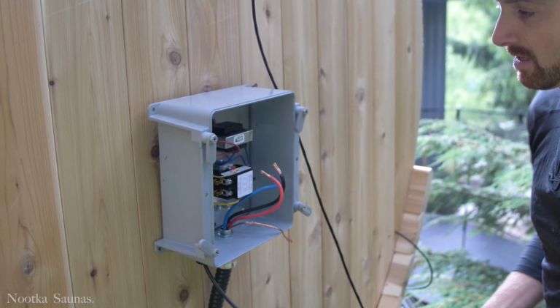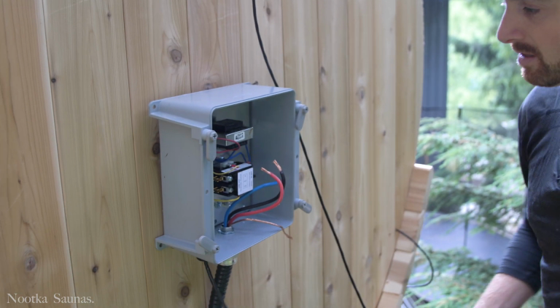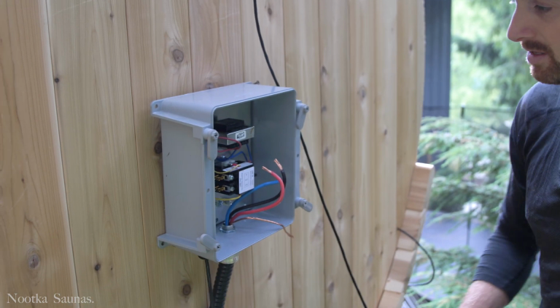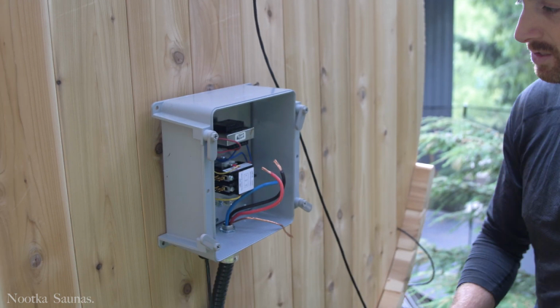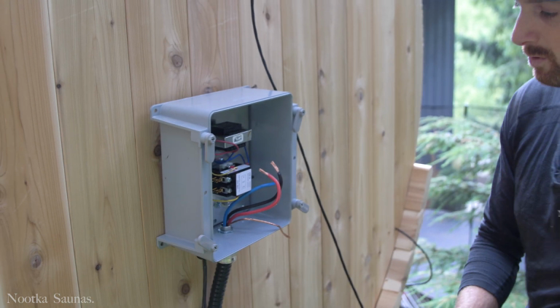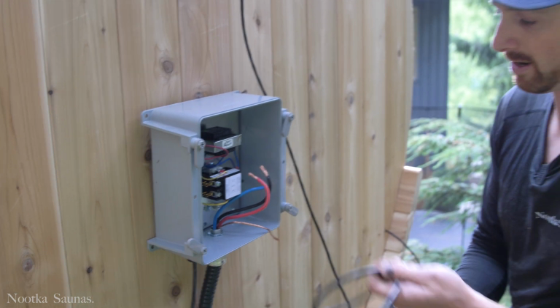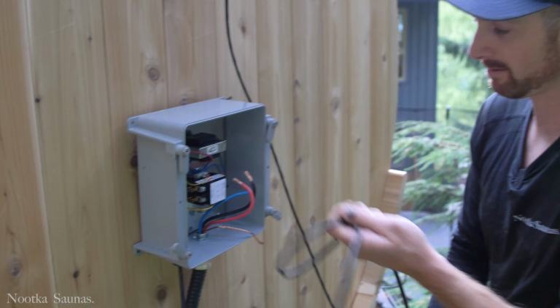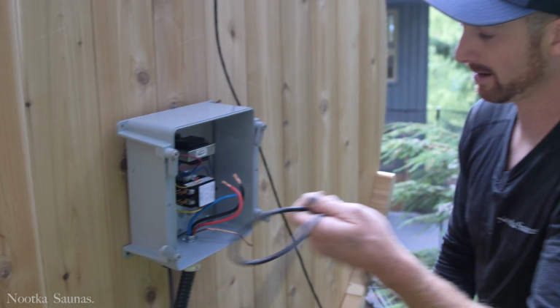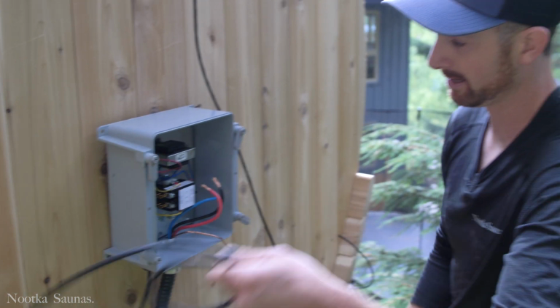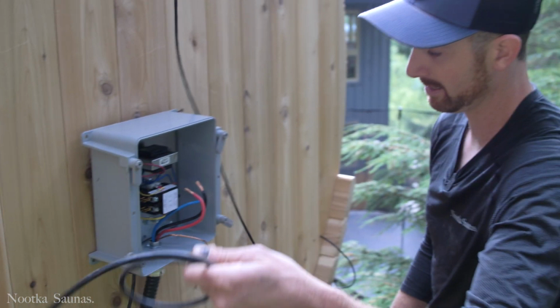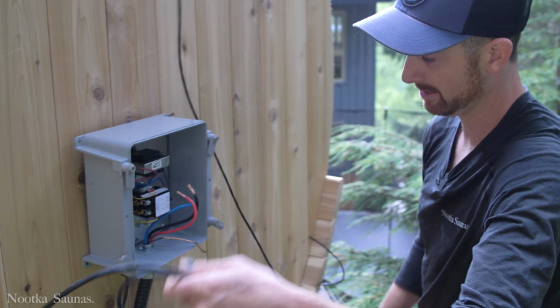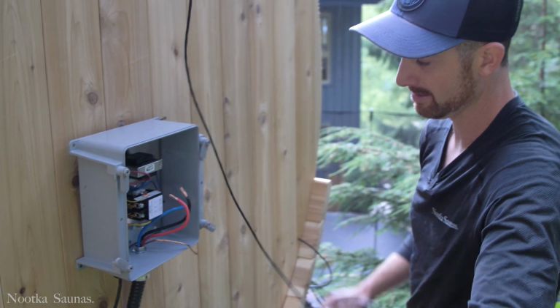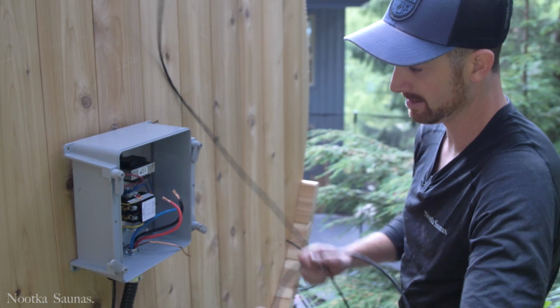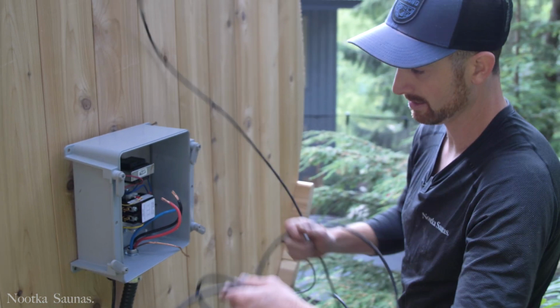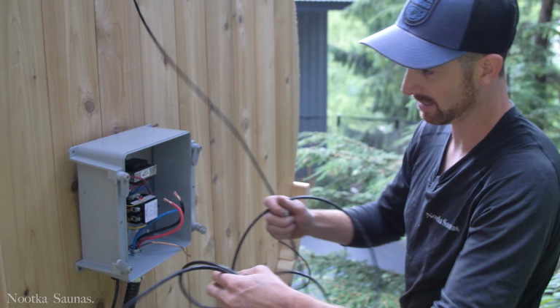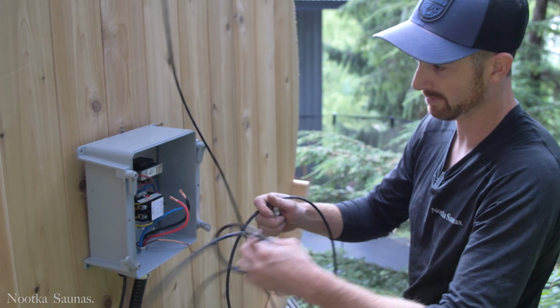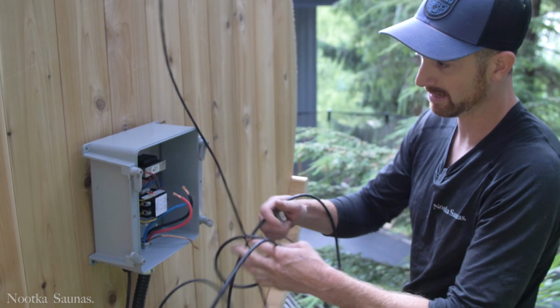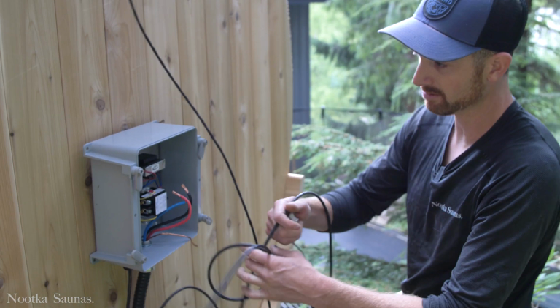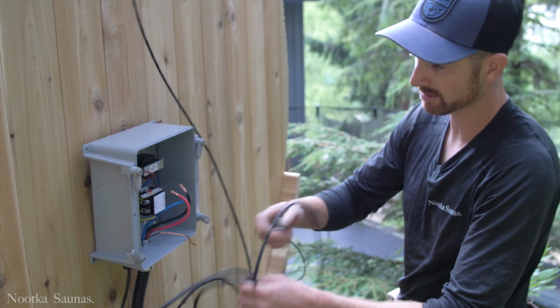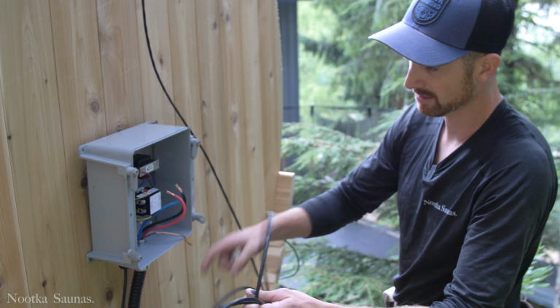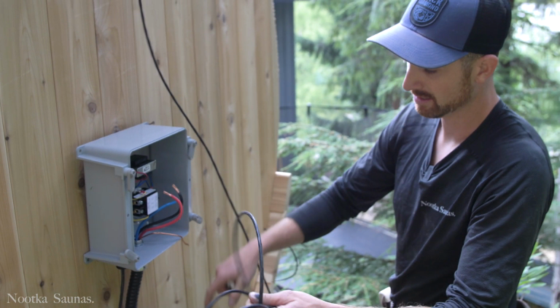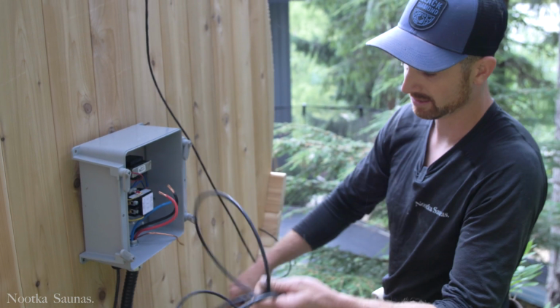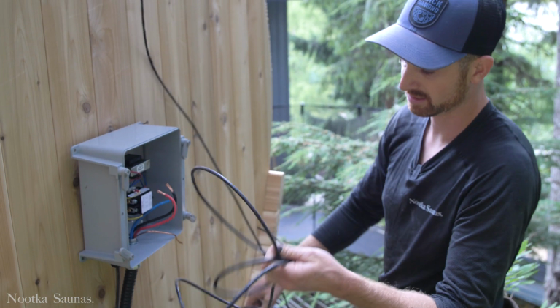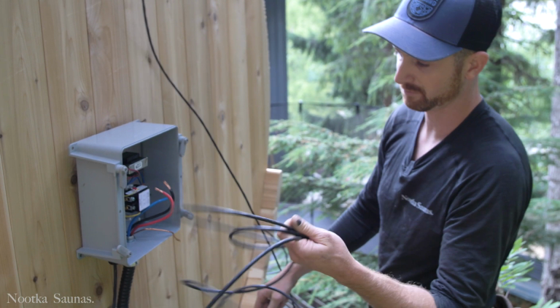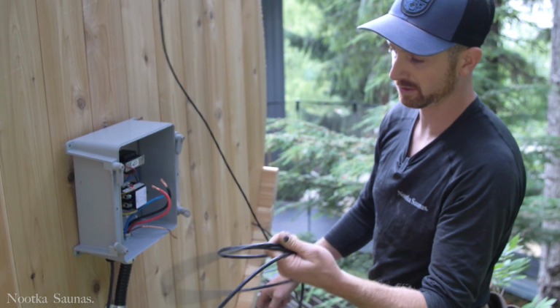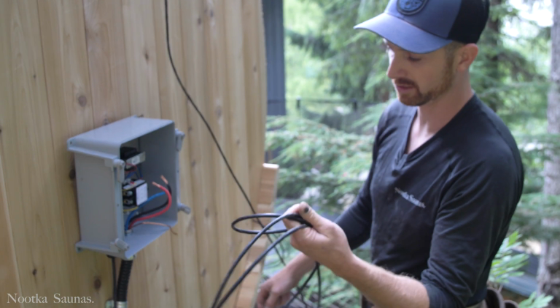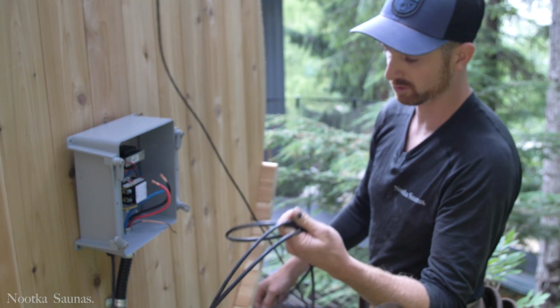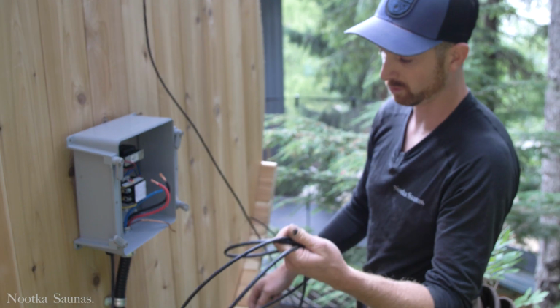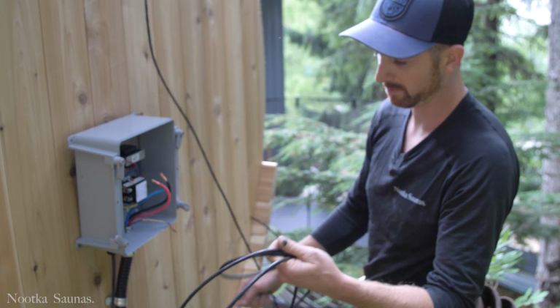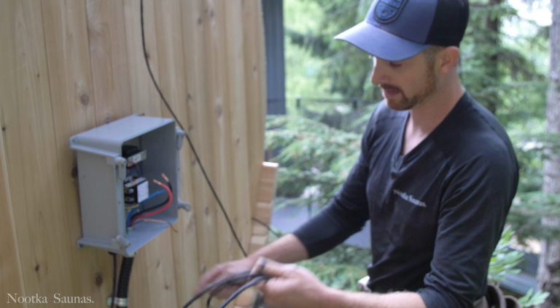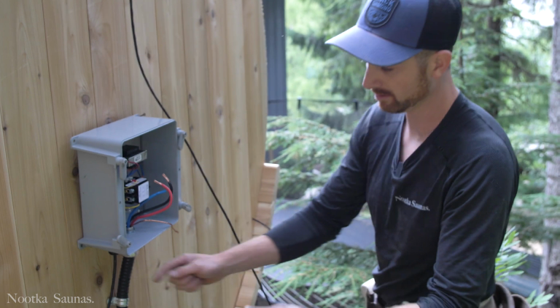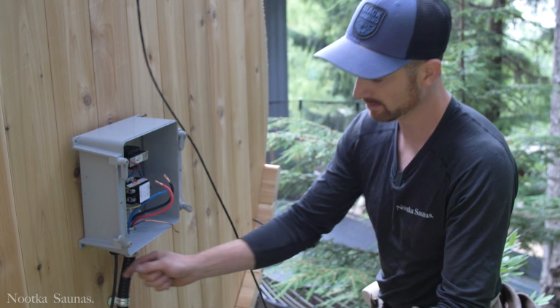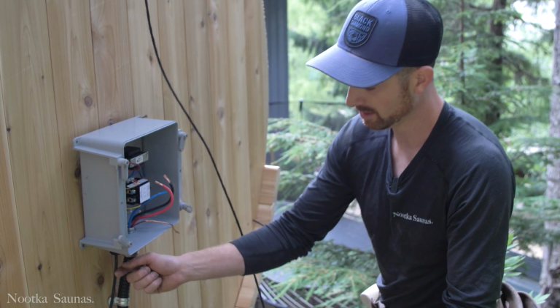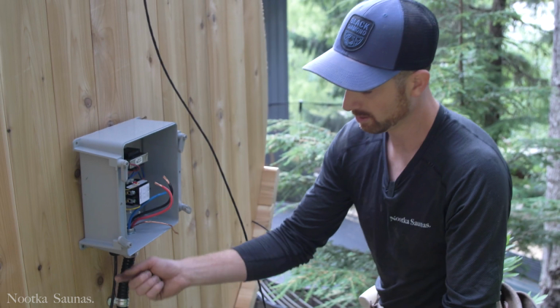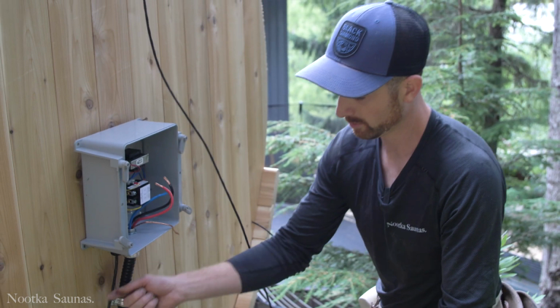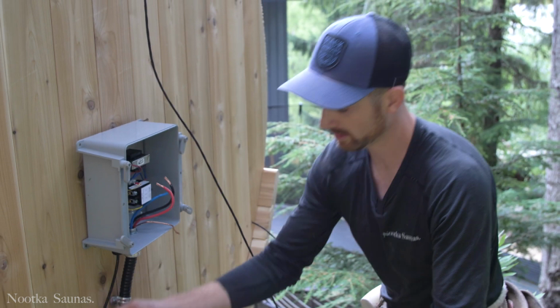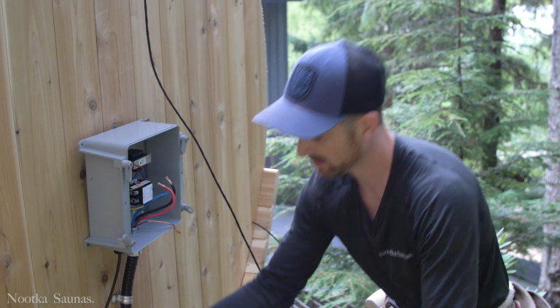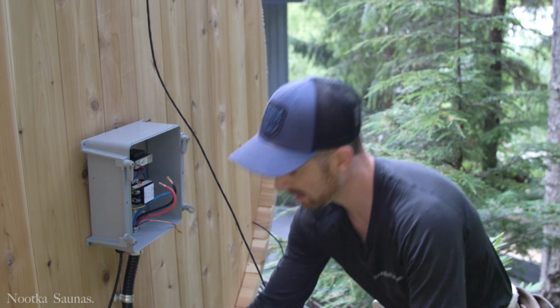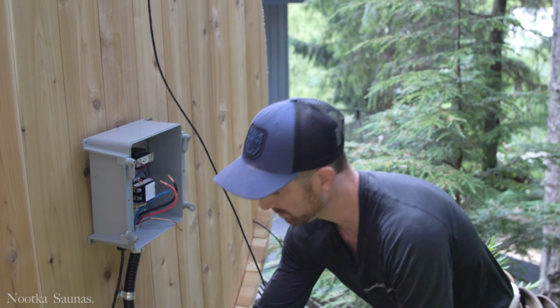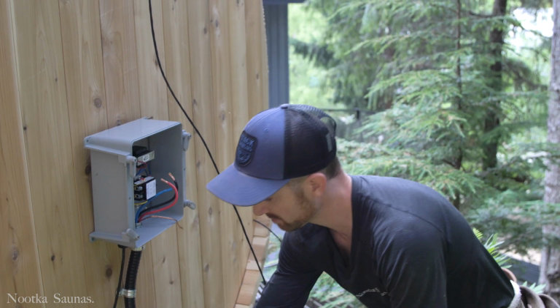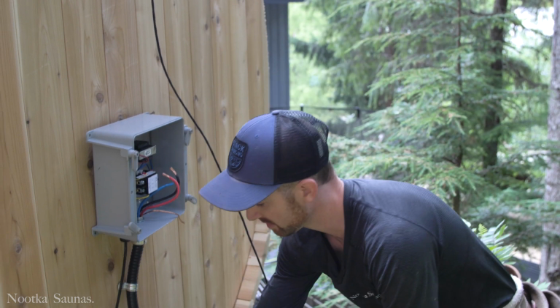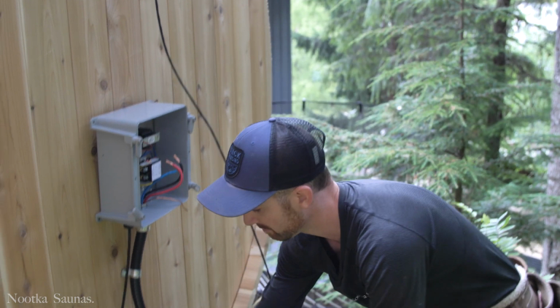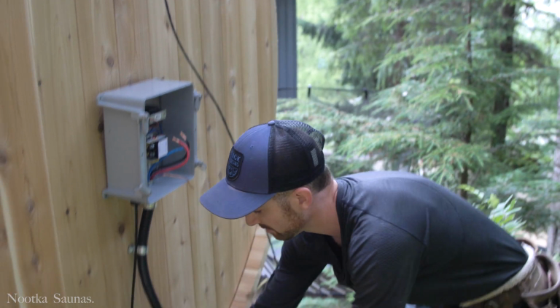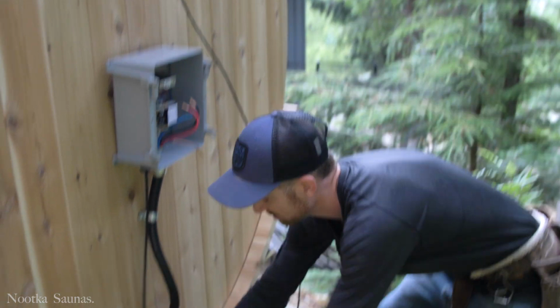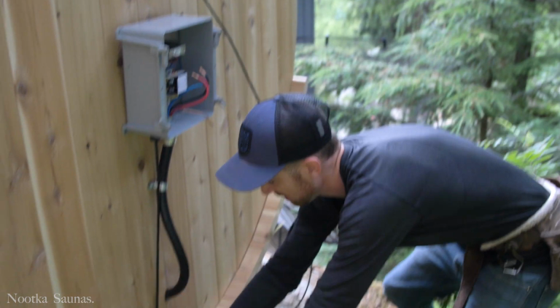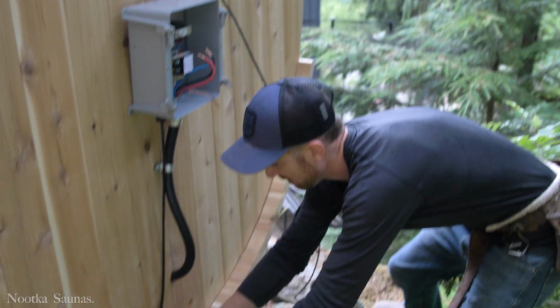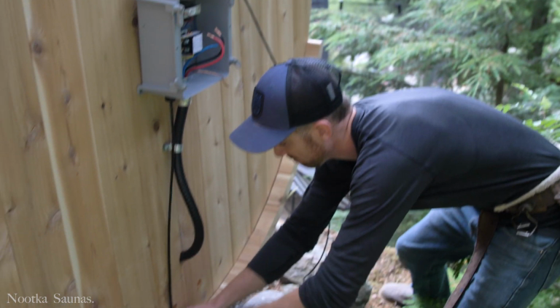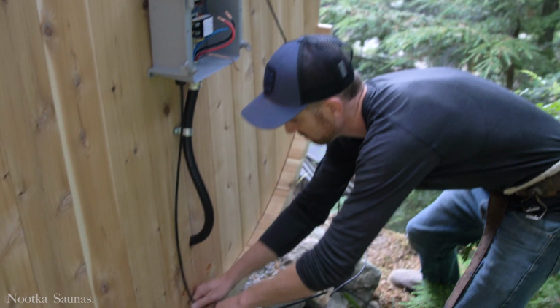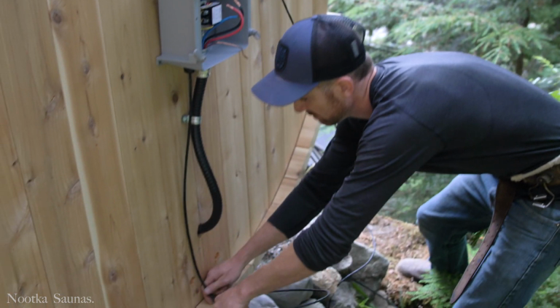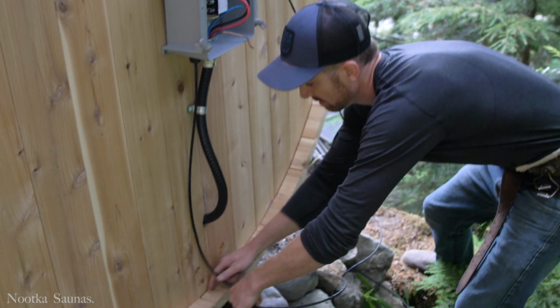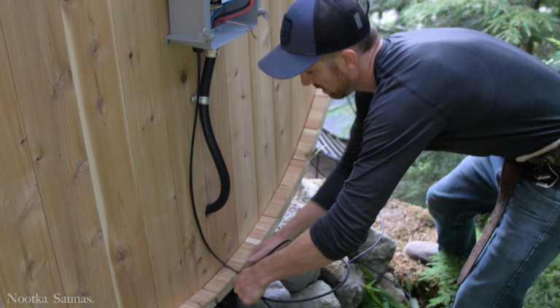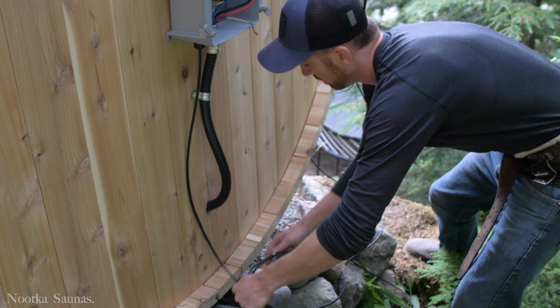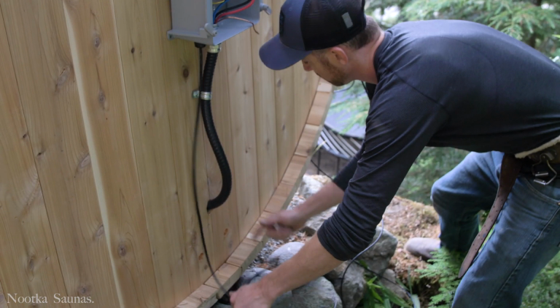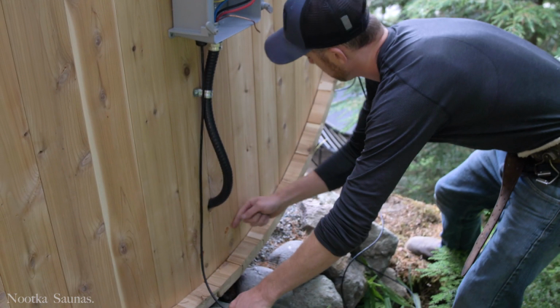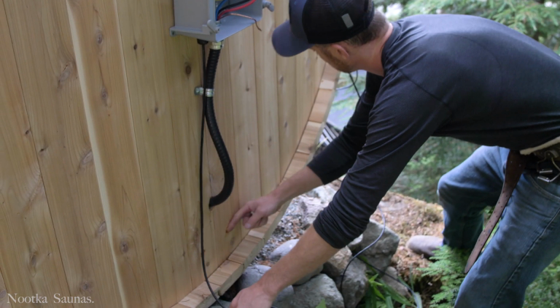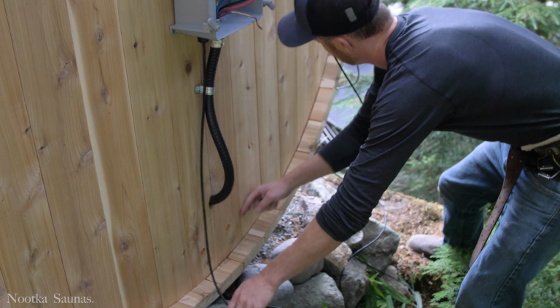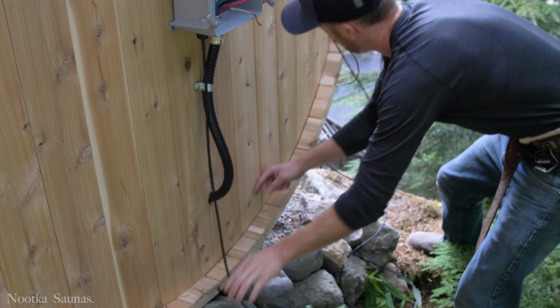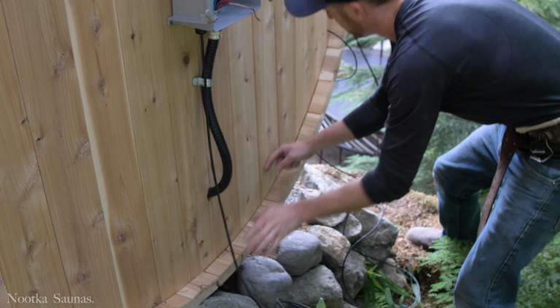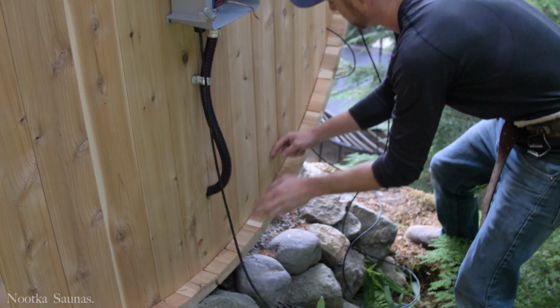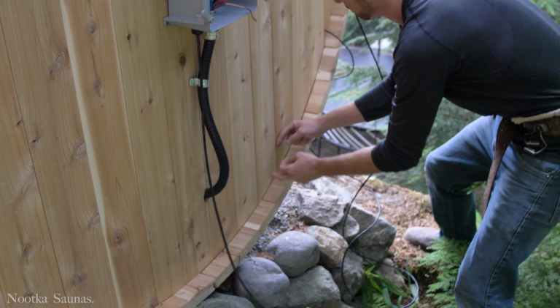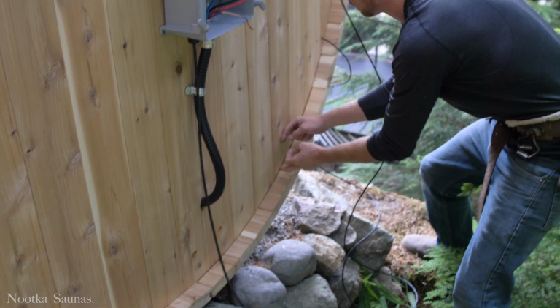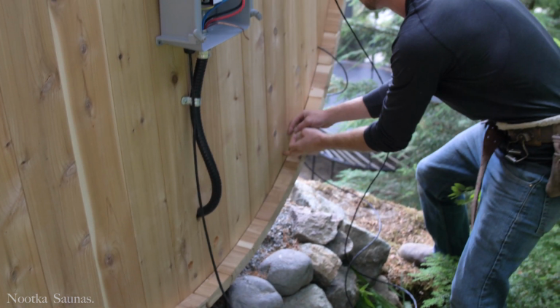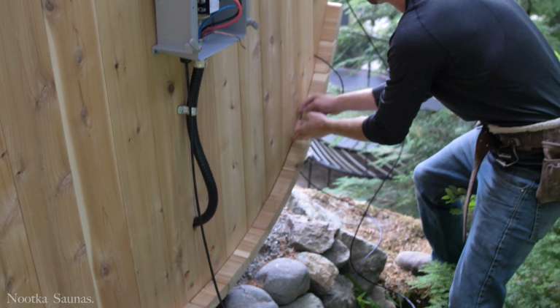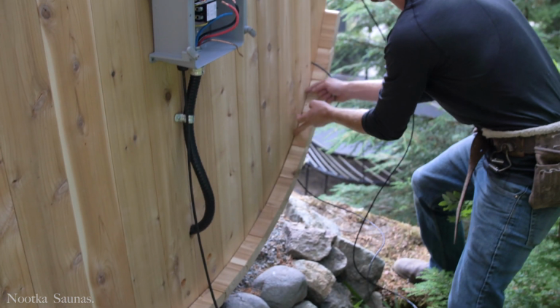This wire right here coming out is for the control panel. We're going to cable staple it down along the bottom of the sauna, back through the hole, and it's also going to run out underneath the benches.